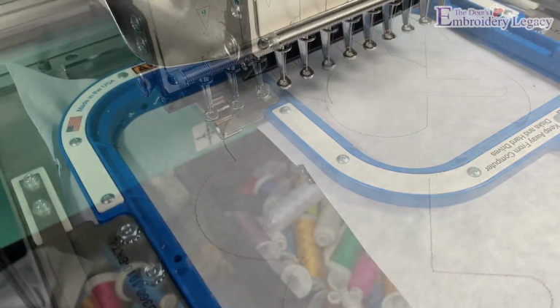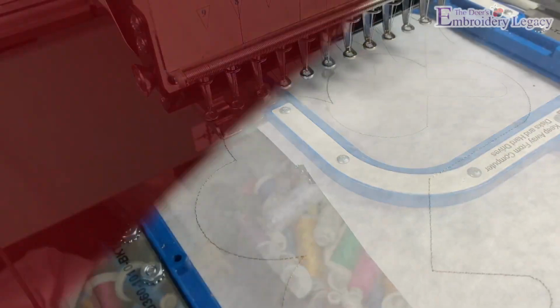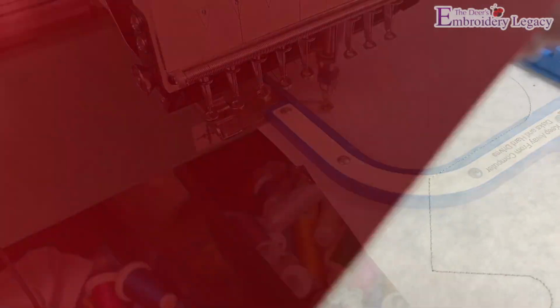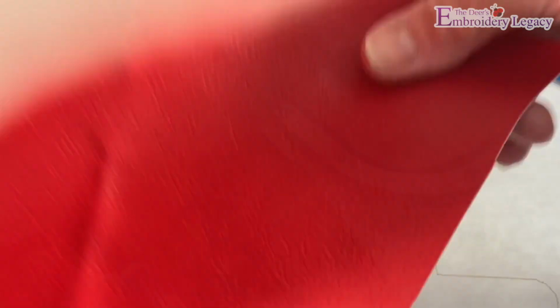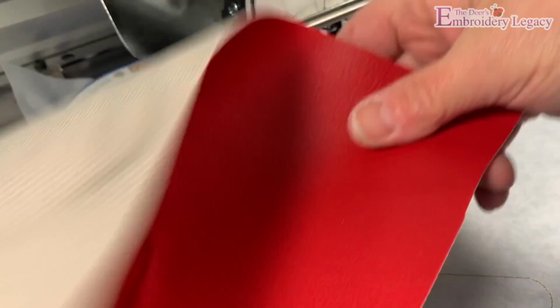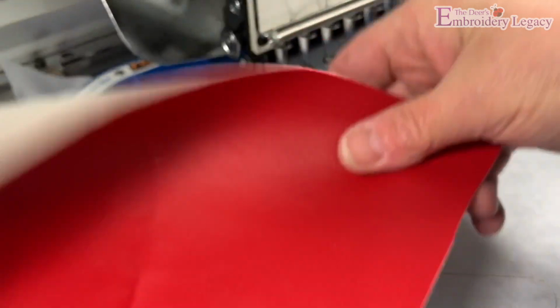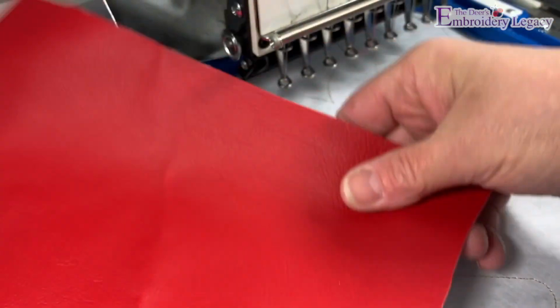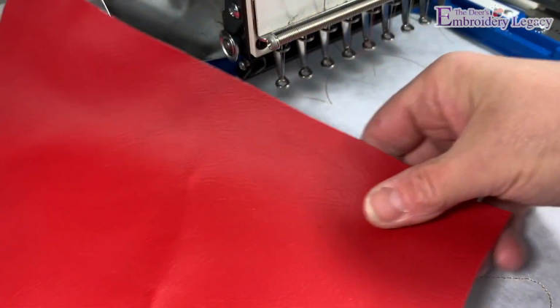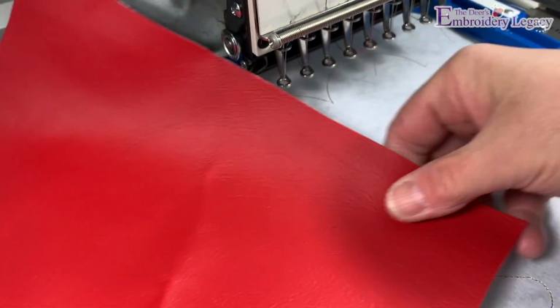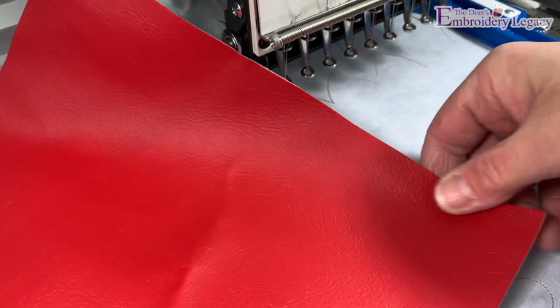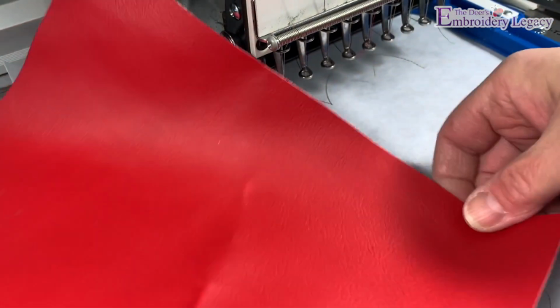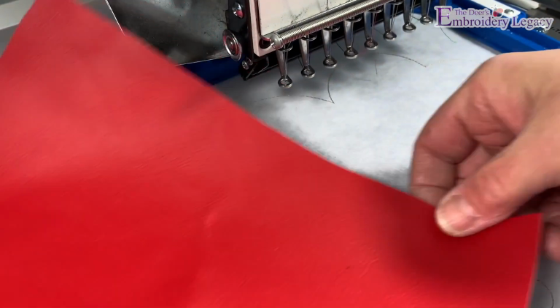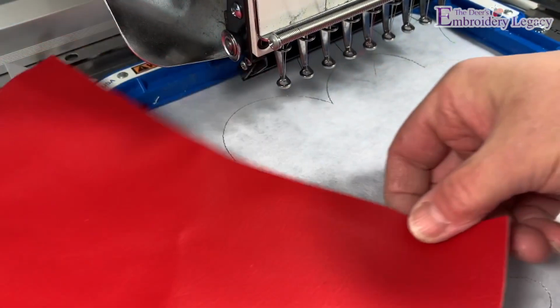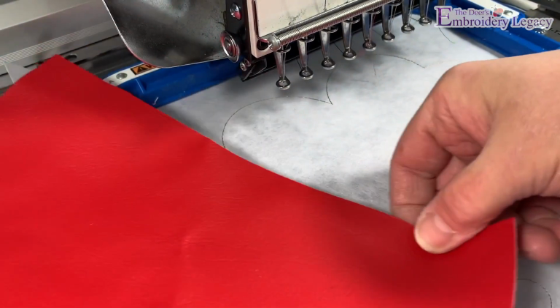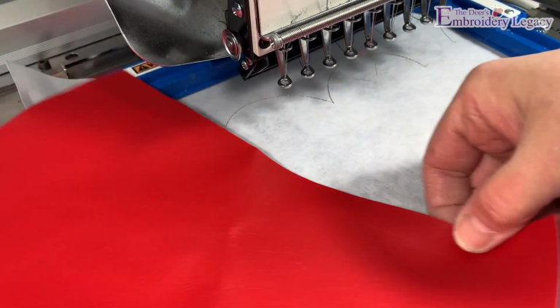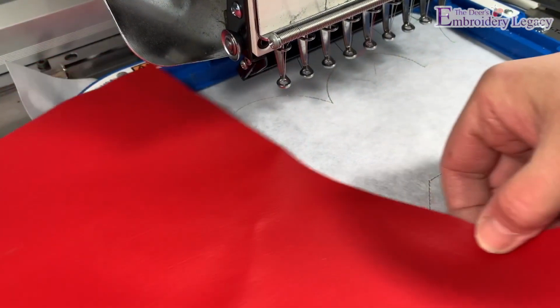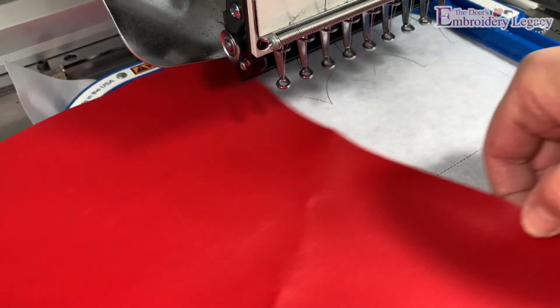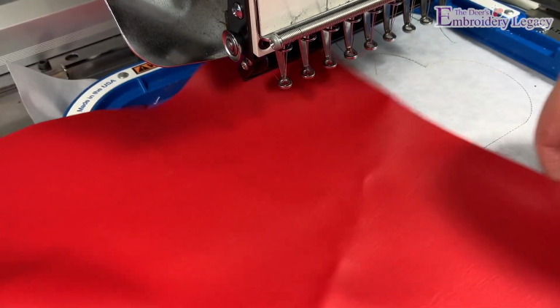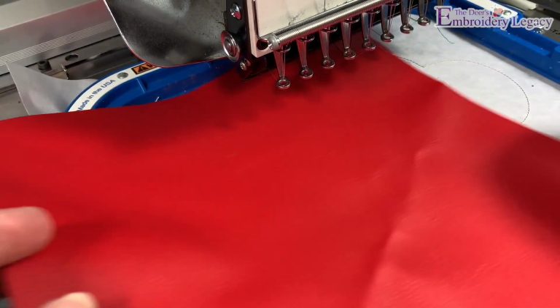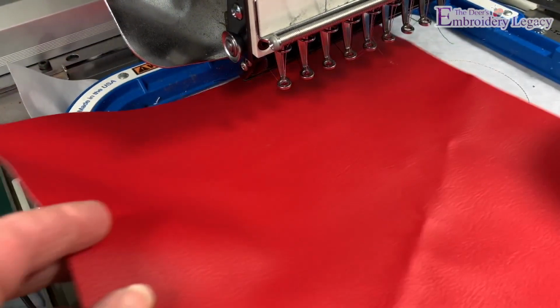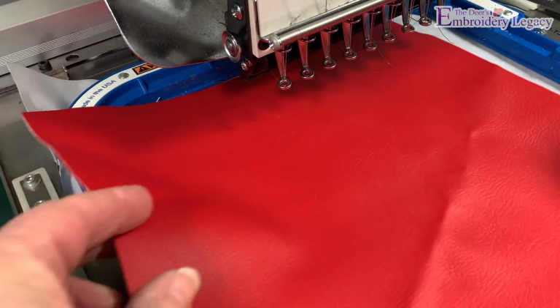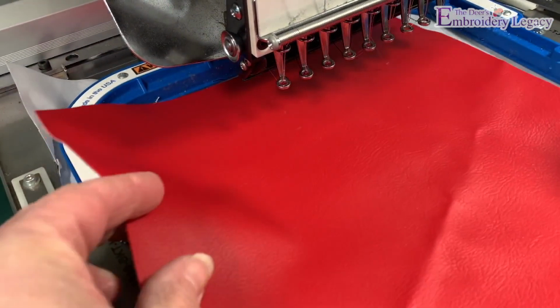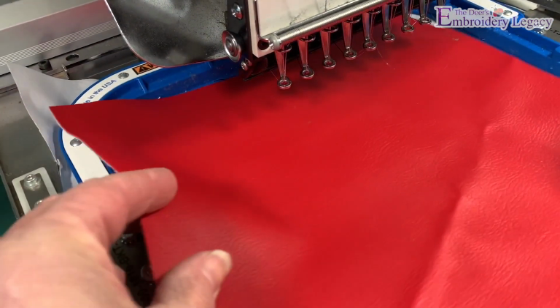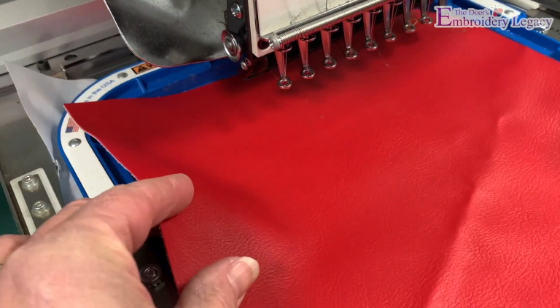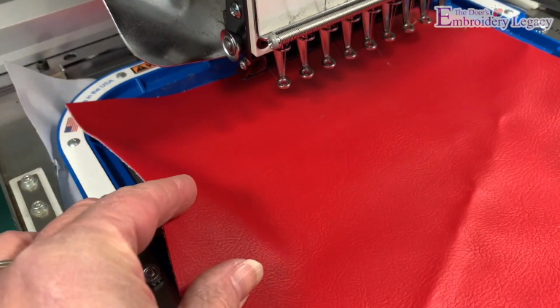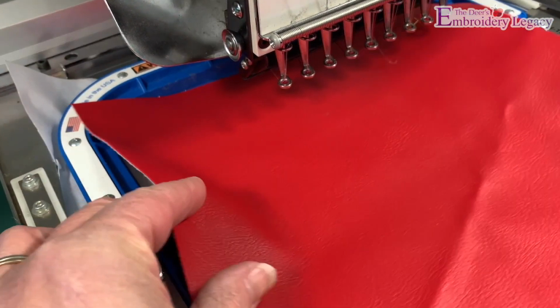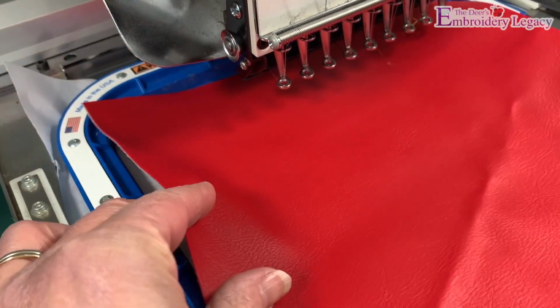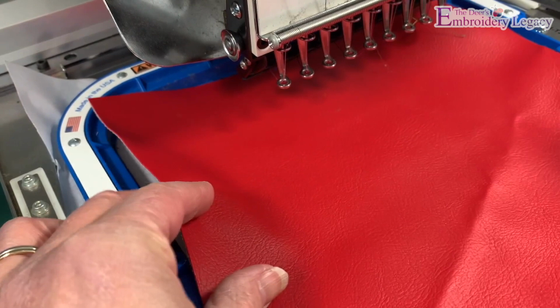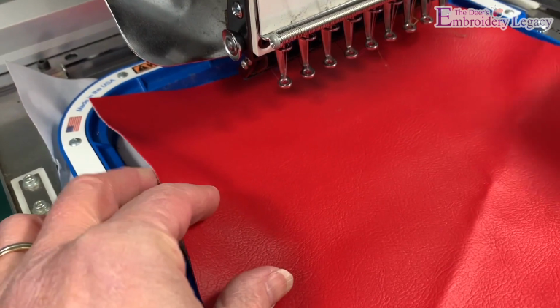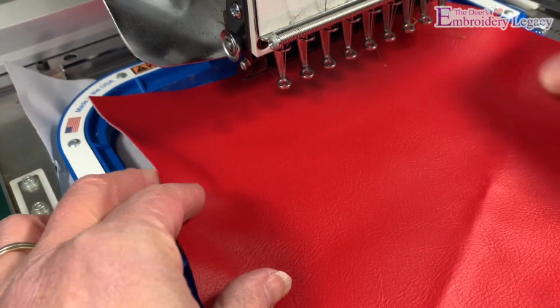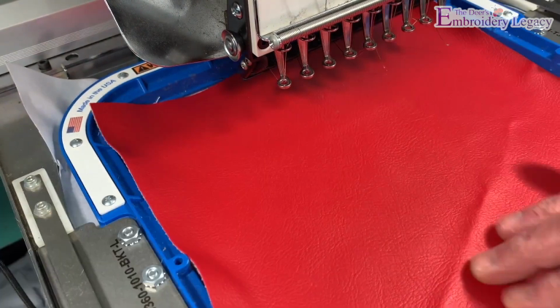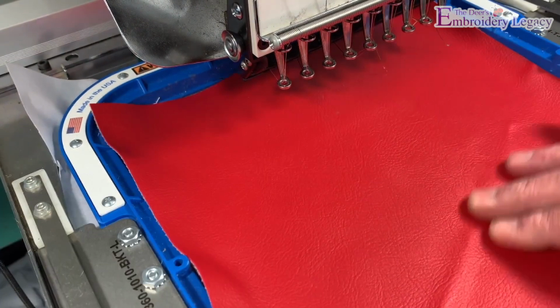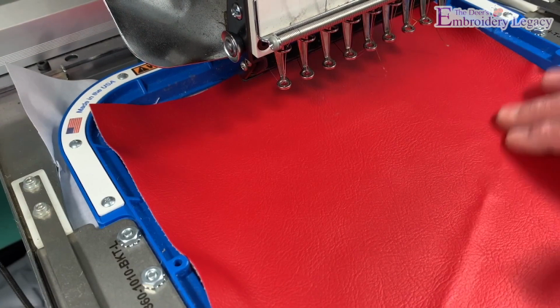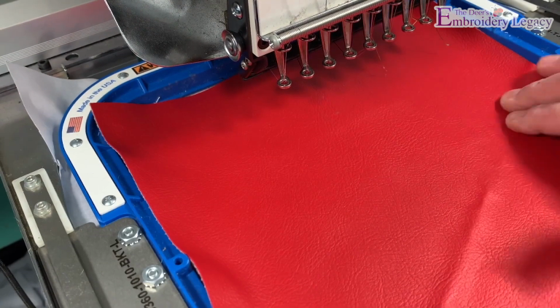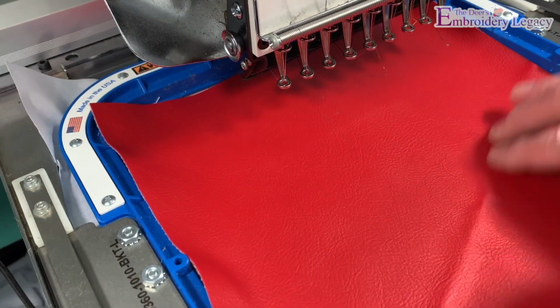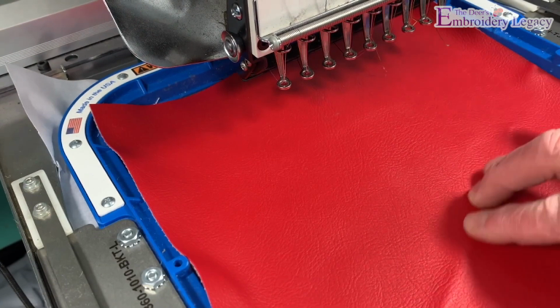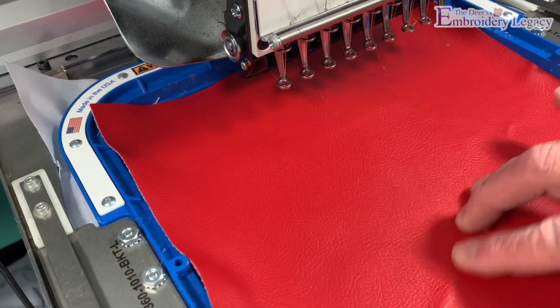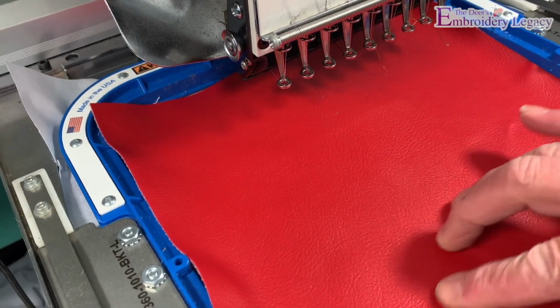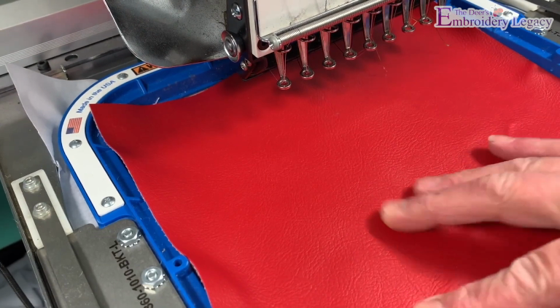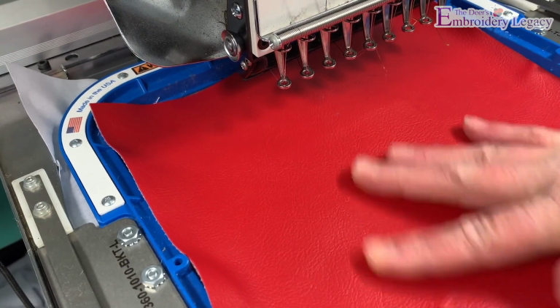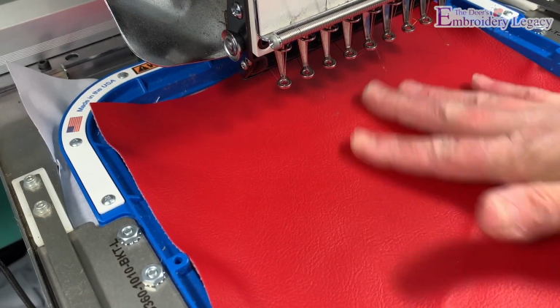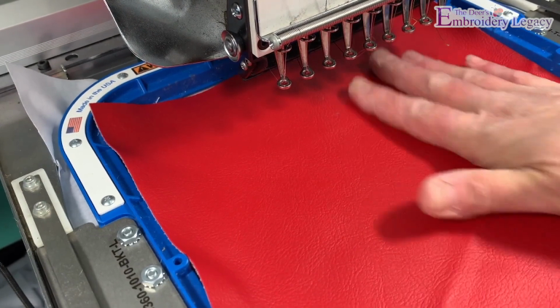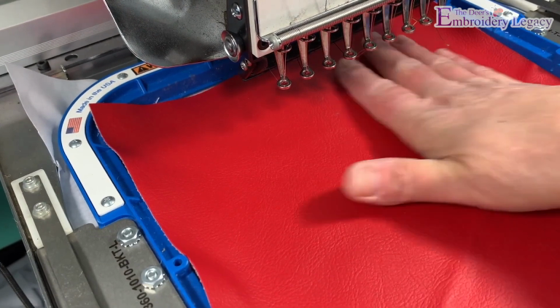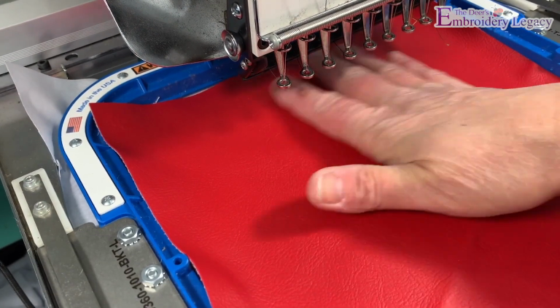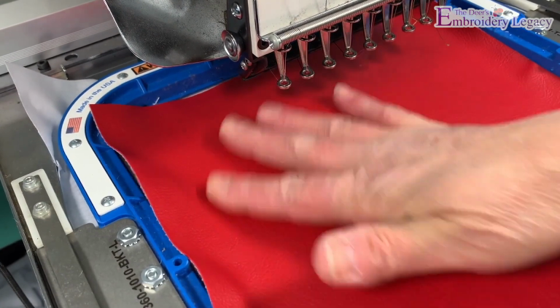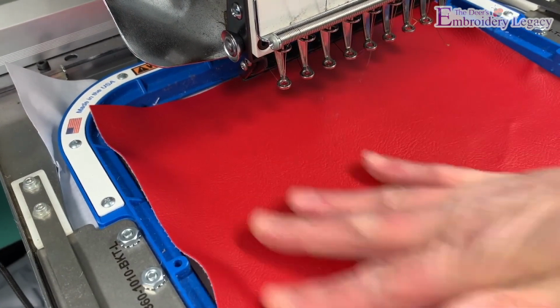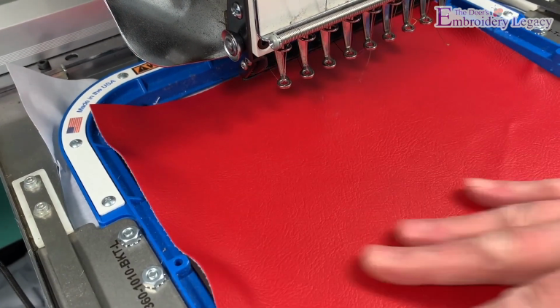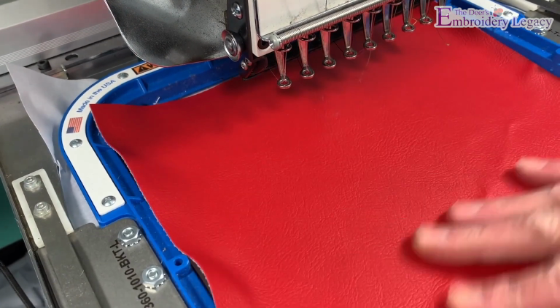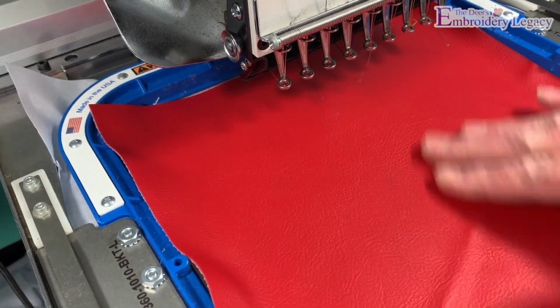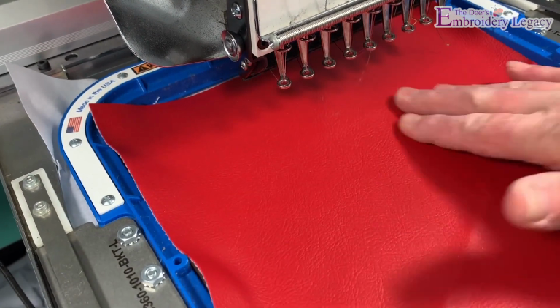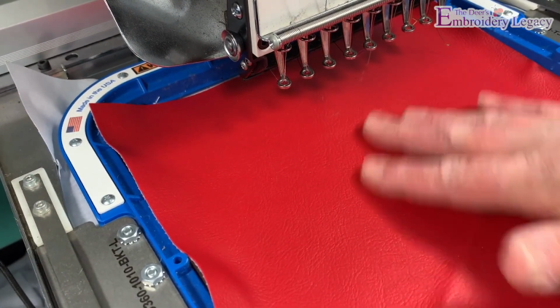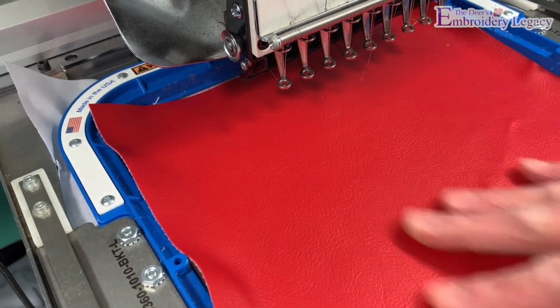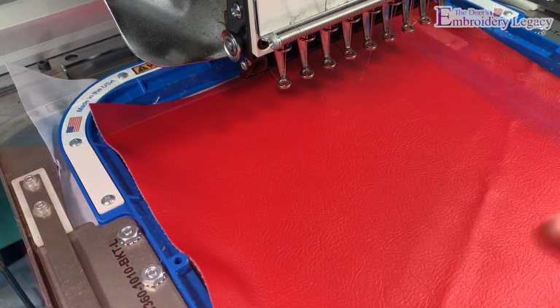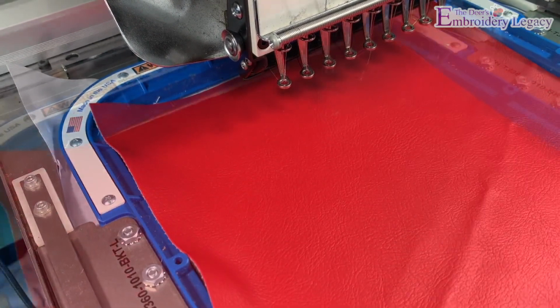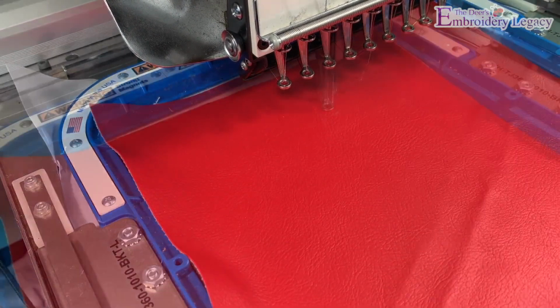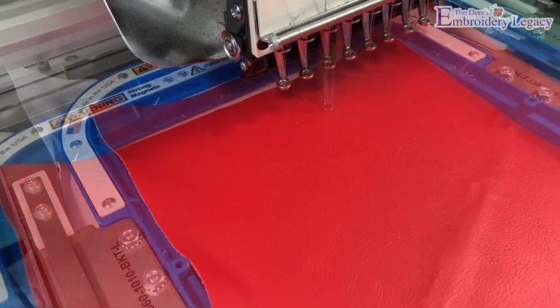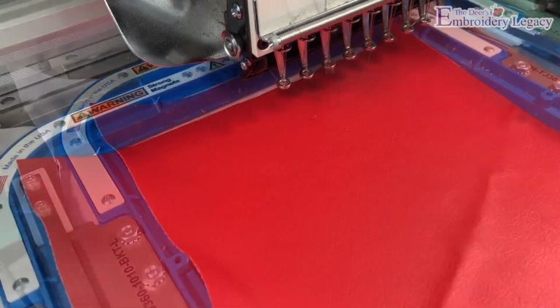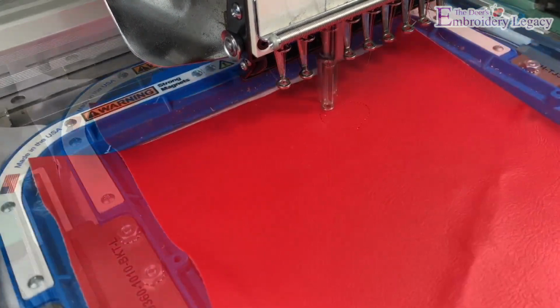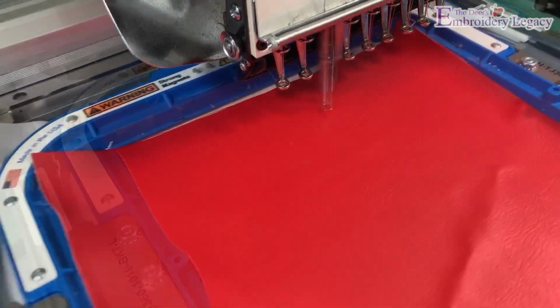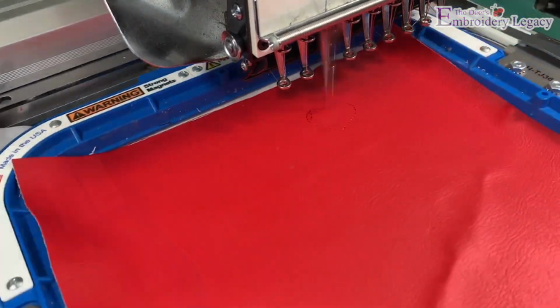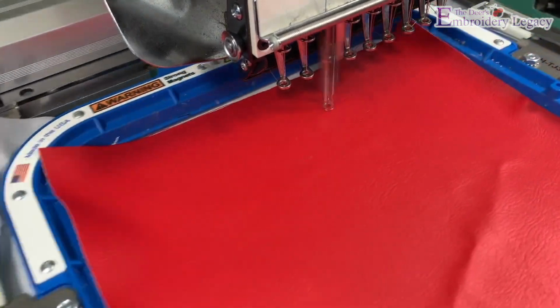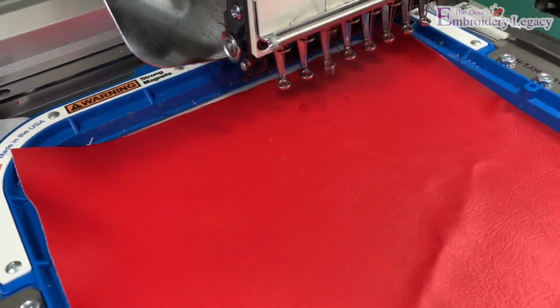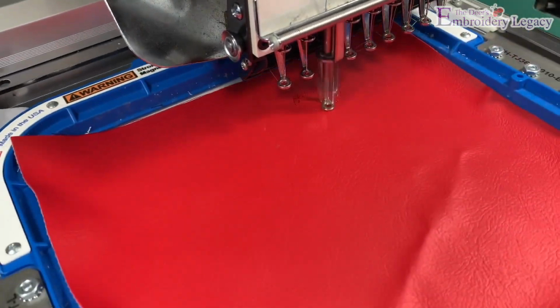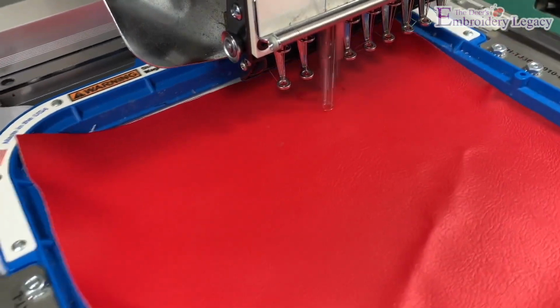Now we can take a piece of vinyl or leather large enough to cover the placement line with about a half inch border around it. The vinyl we used here is 10 by 10 inches.